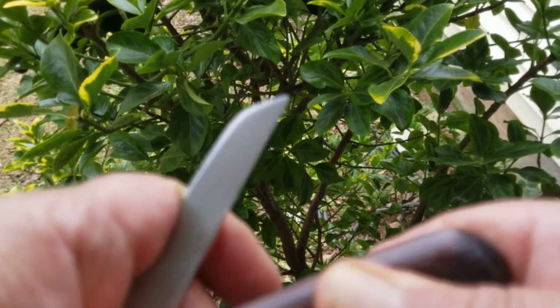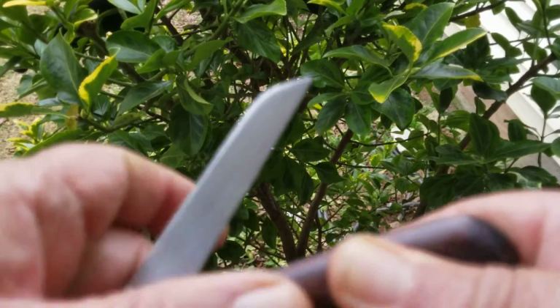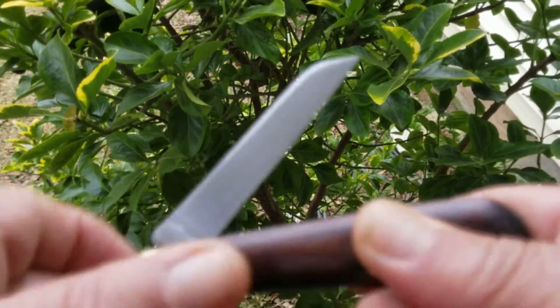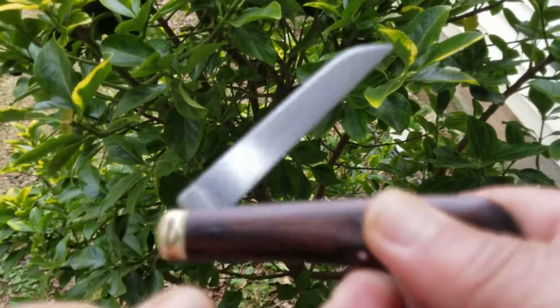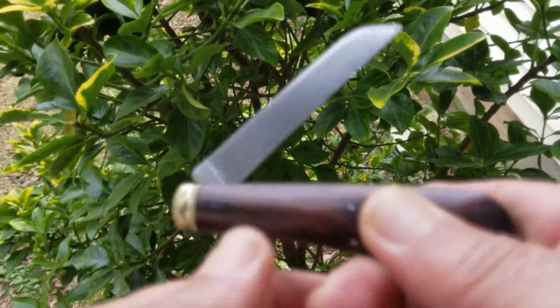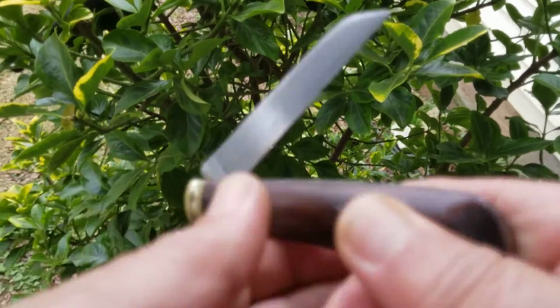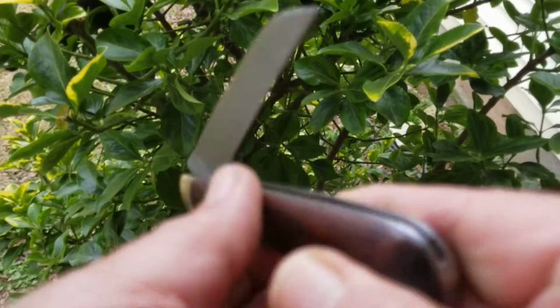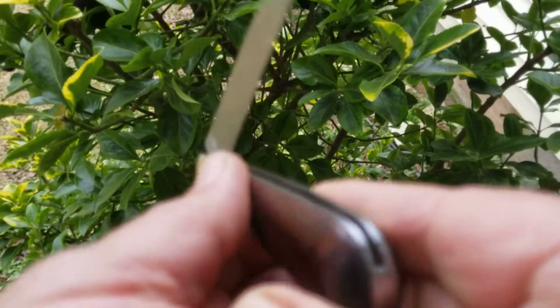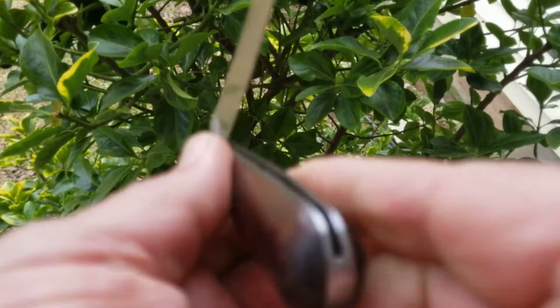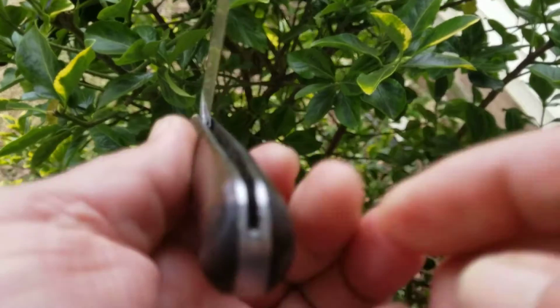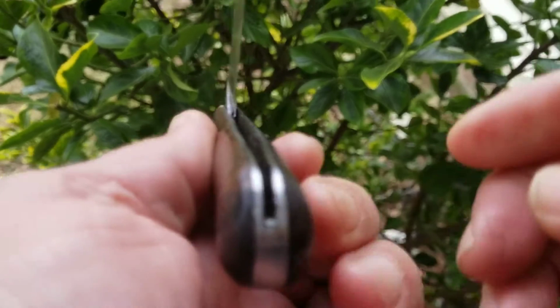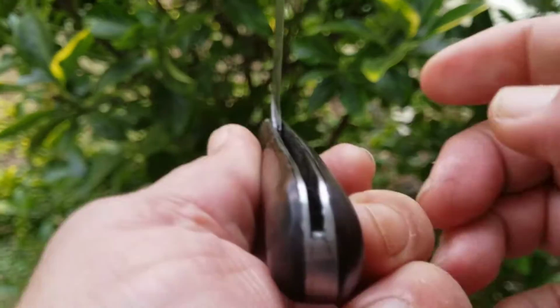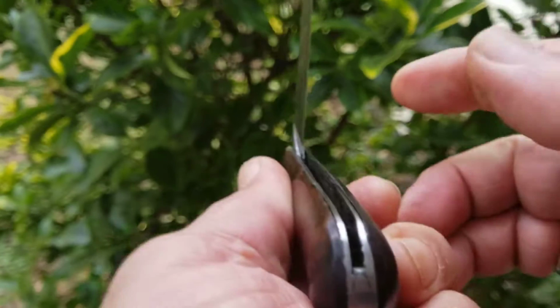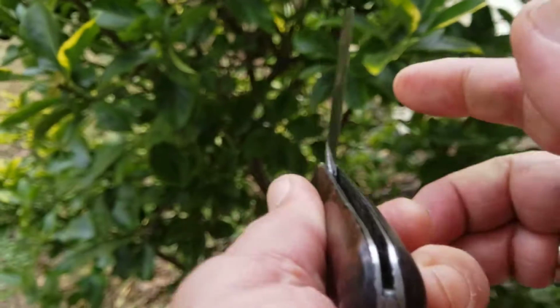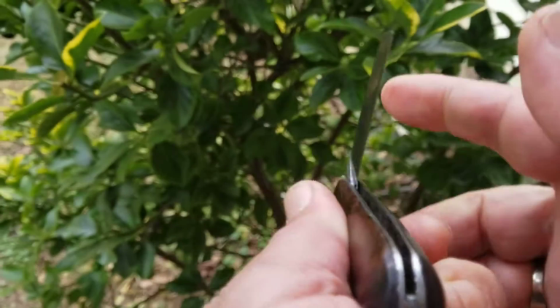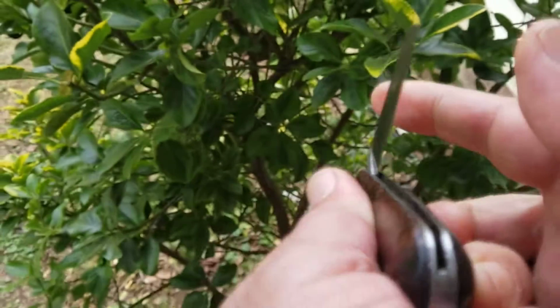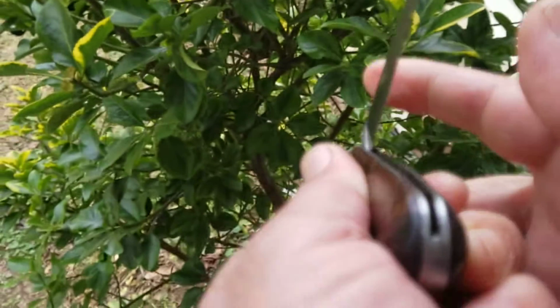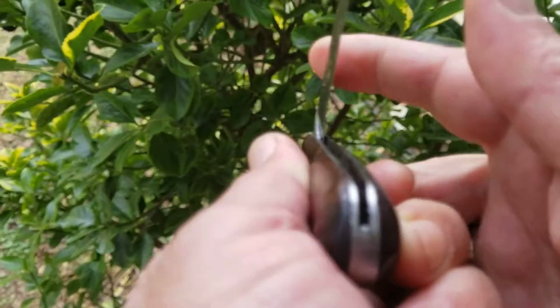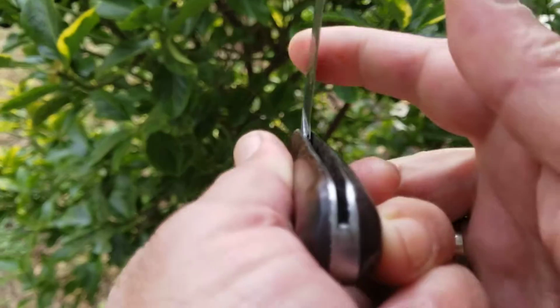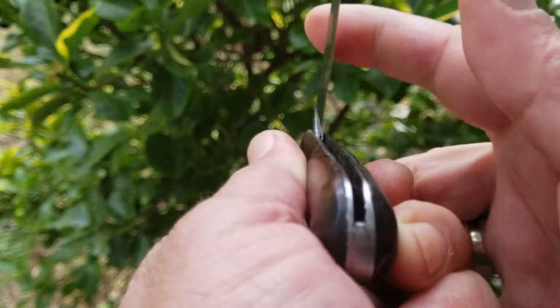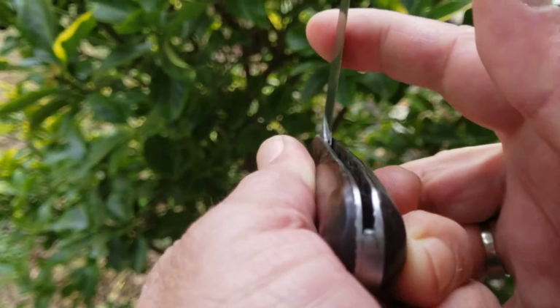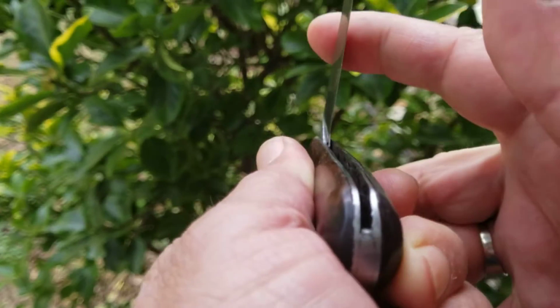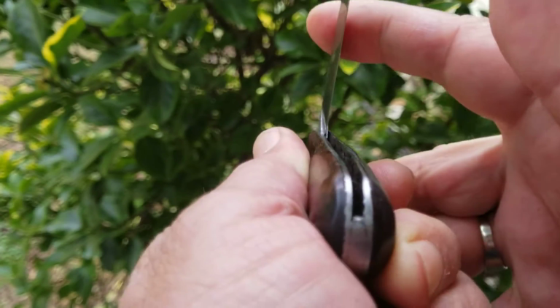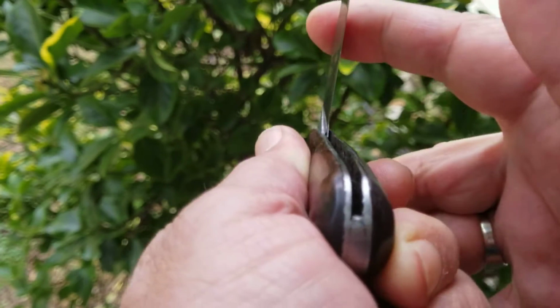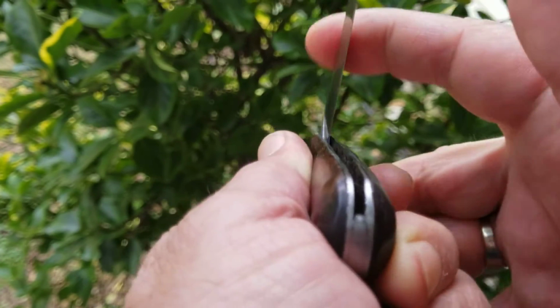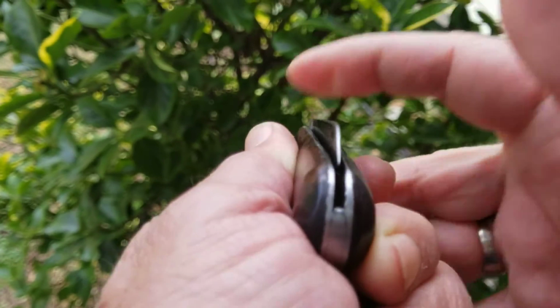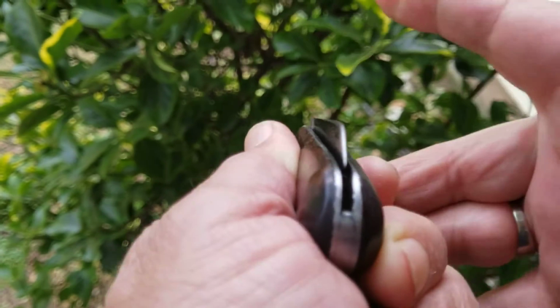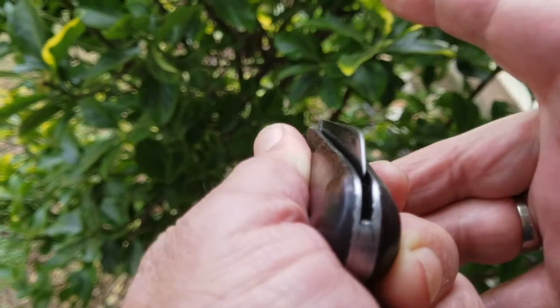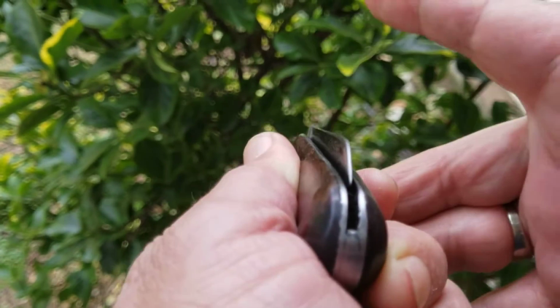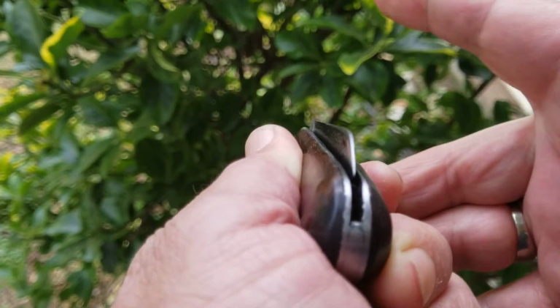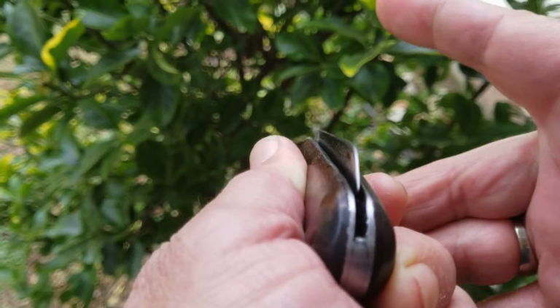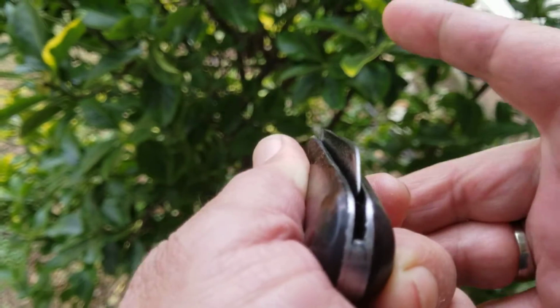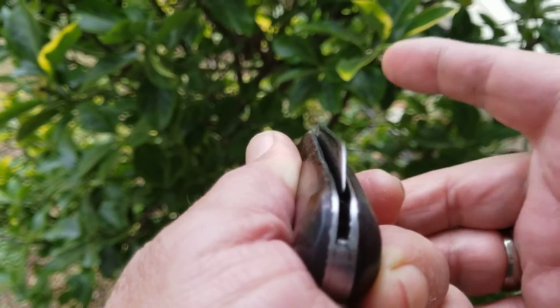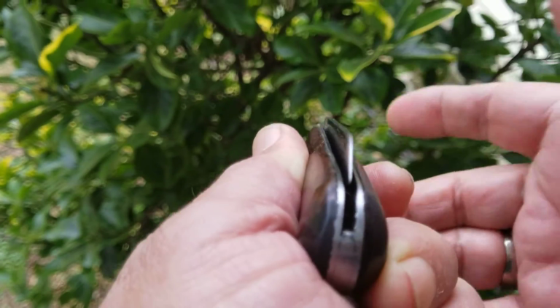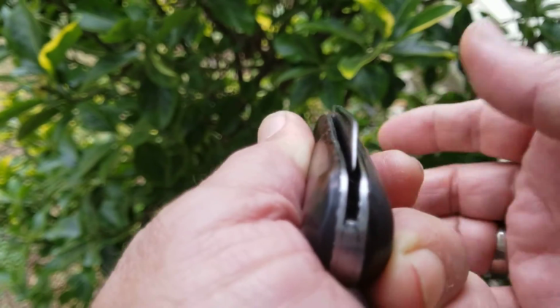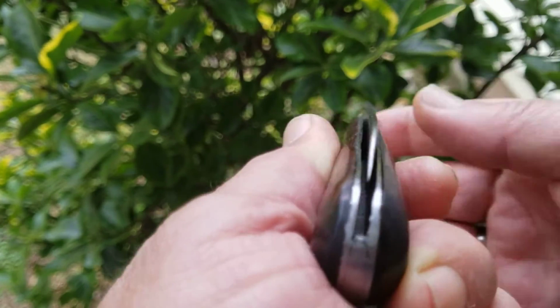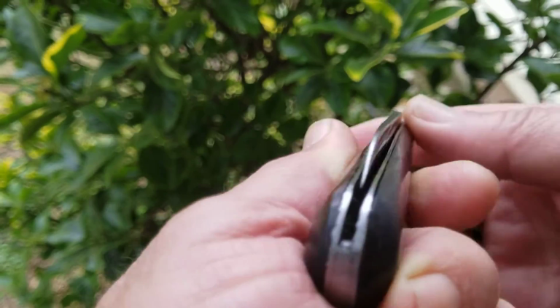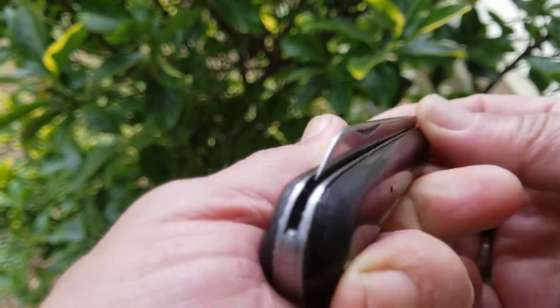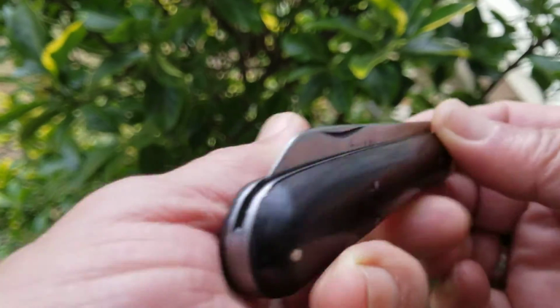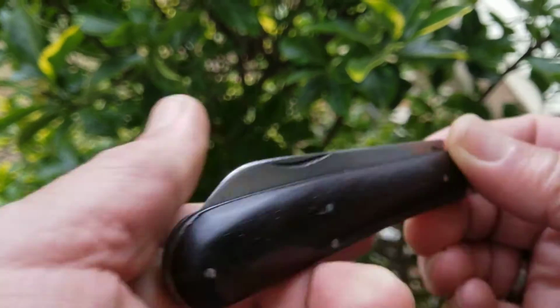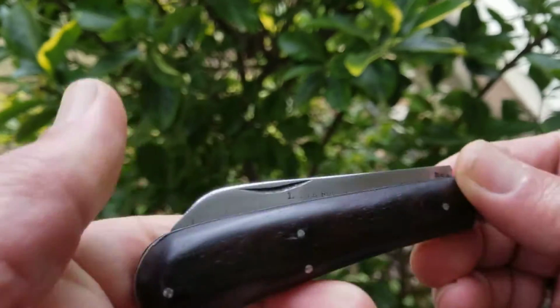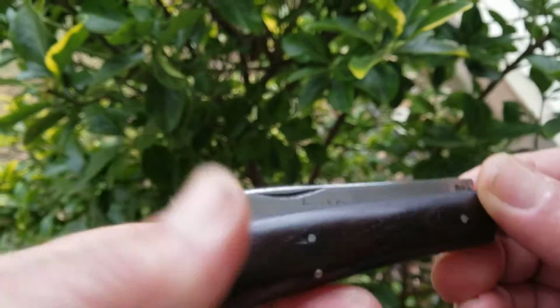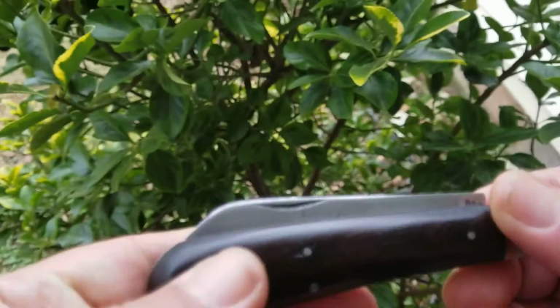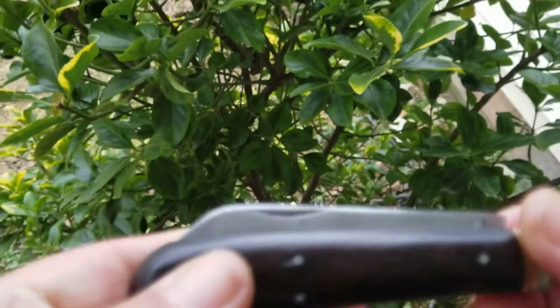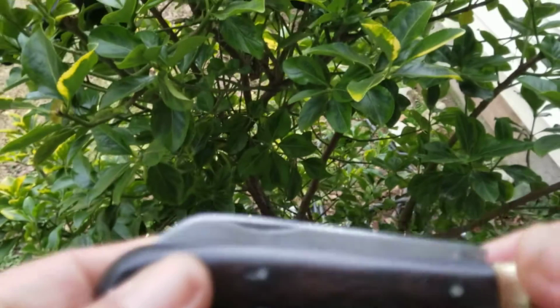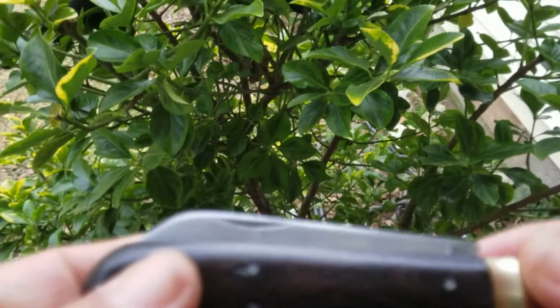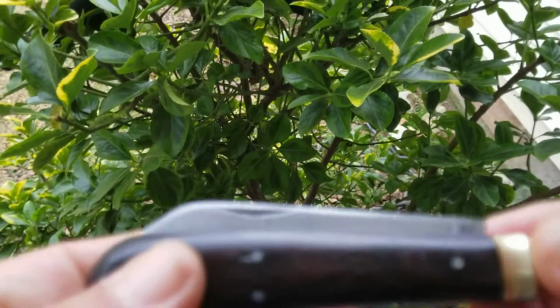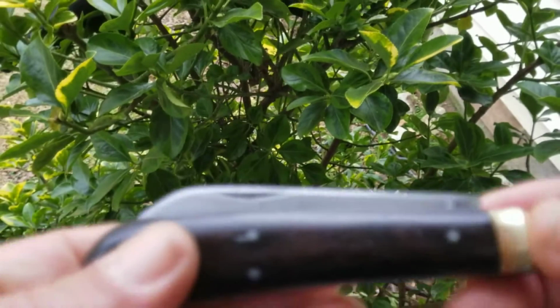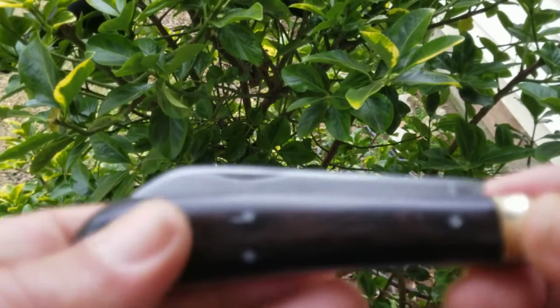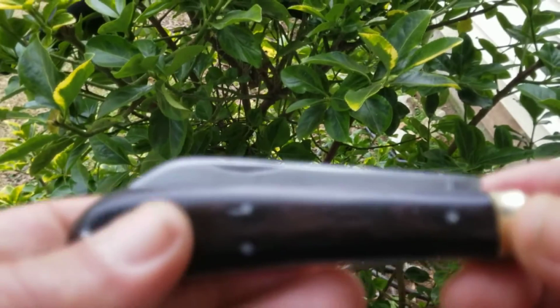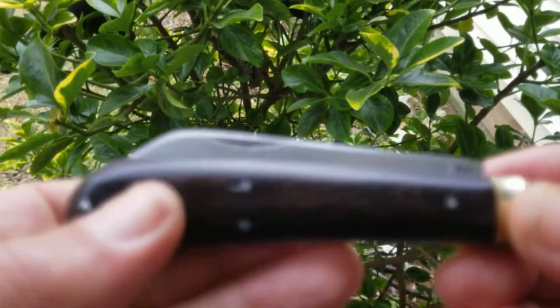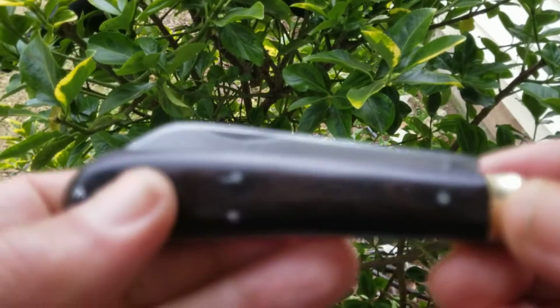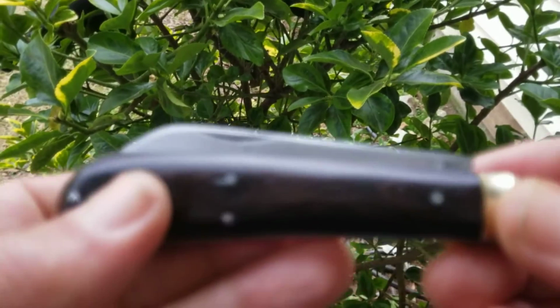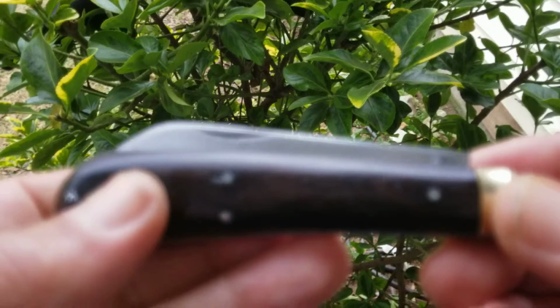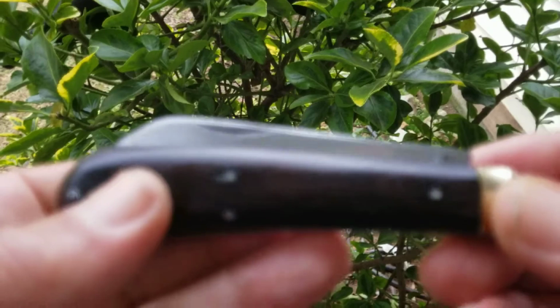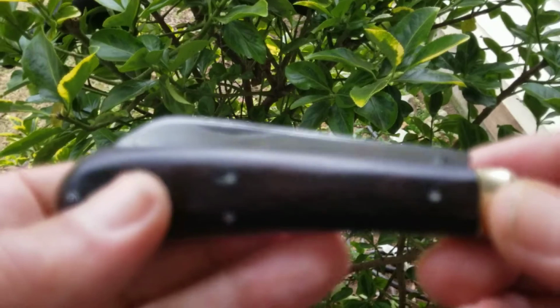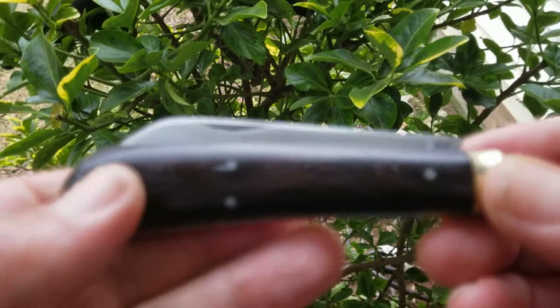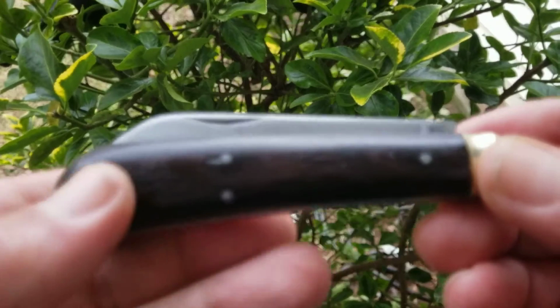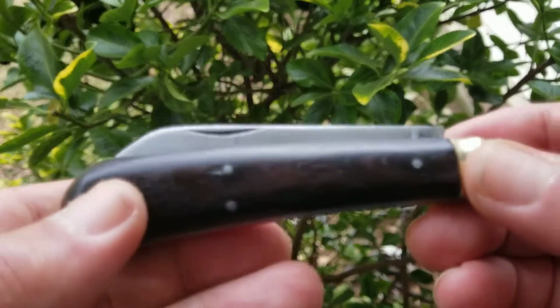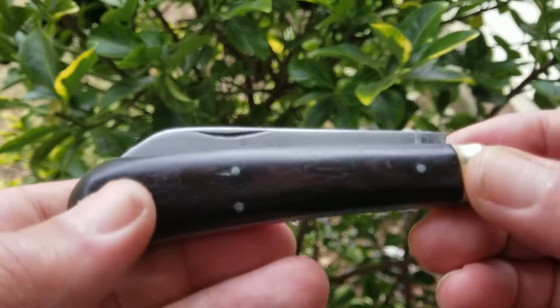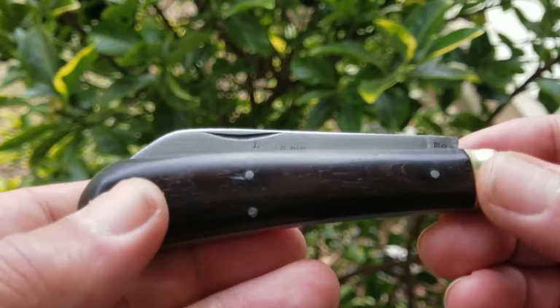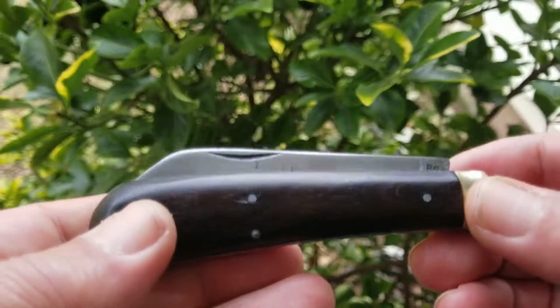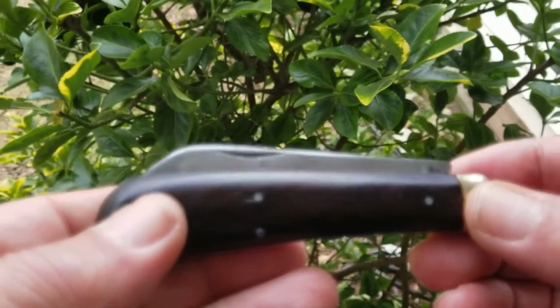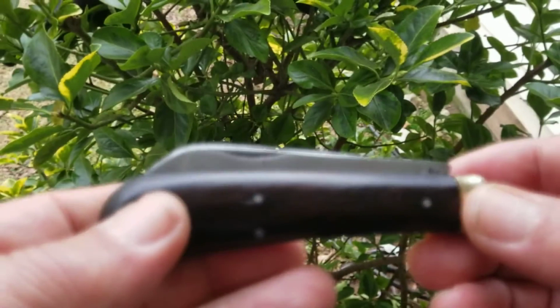Half stop. Great snap, great action overall.